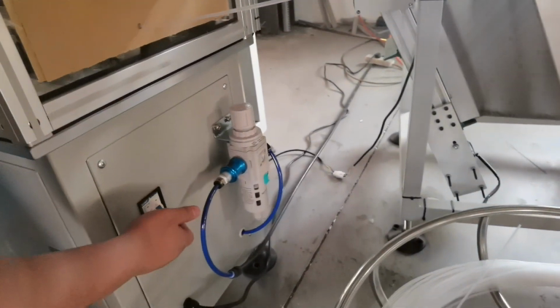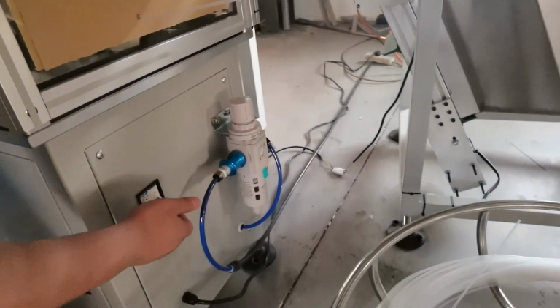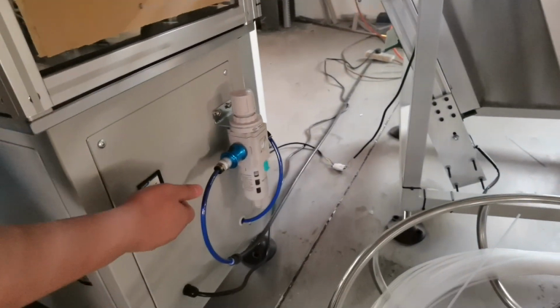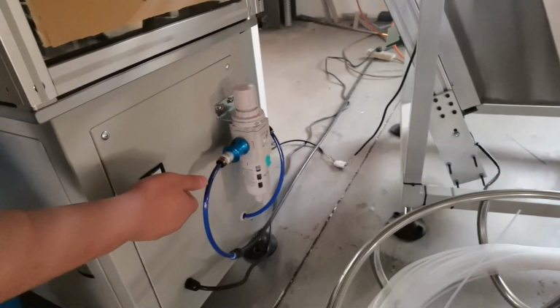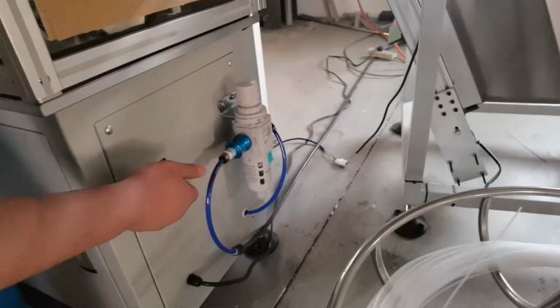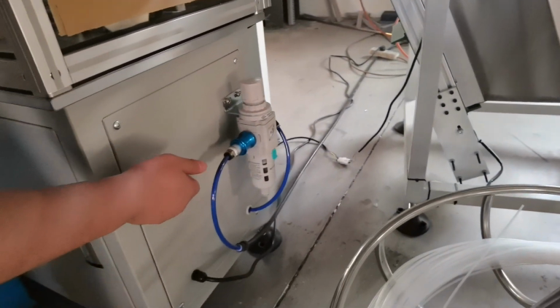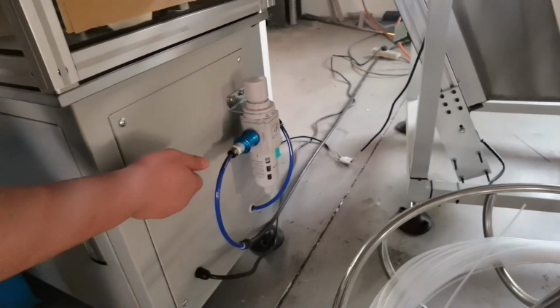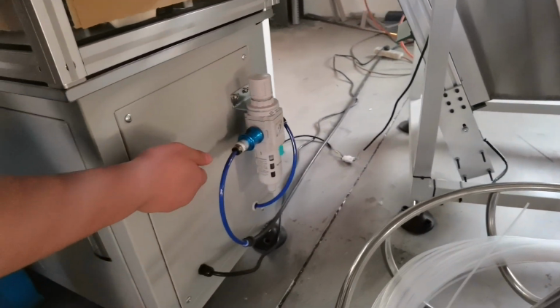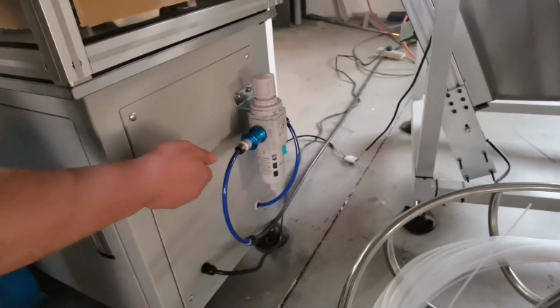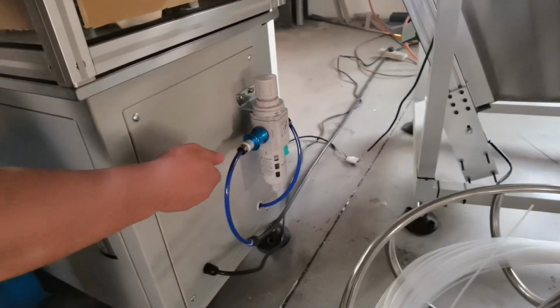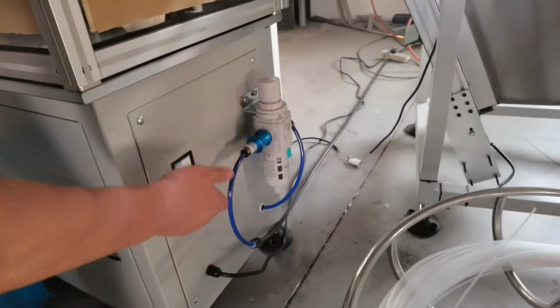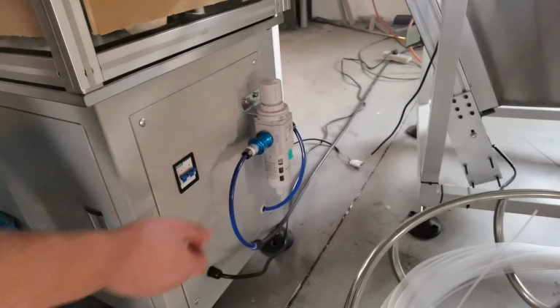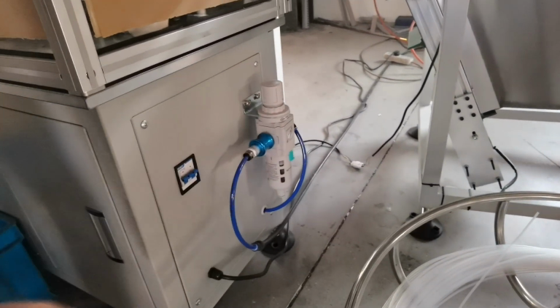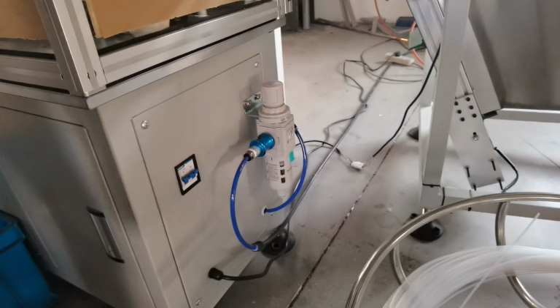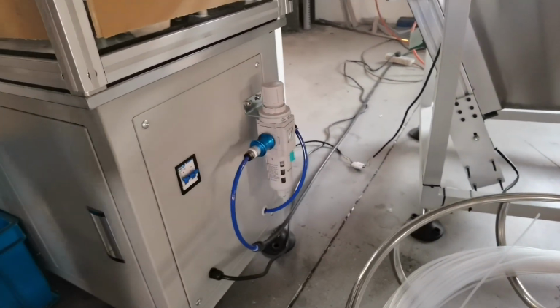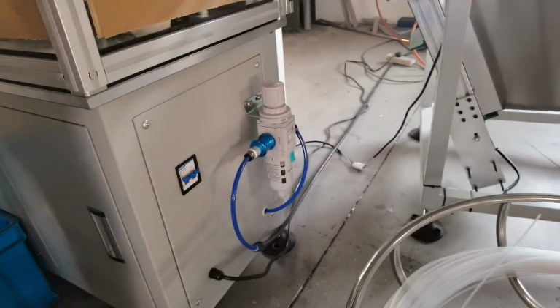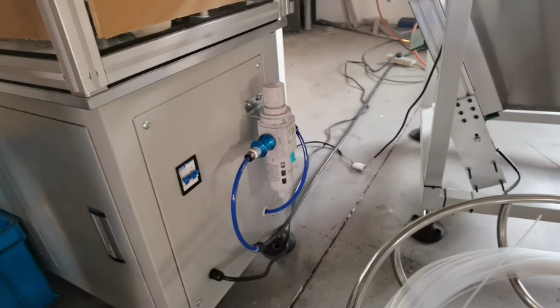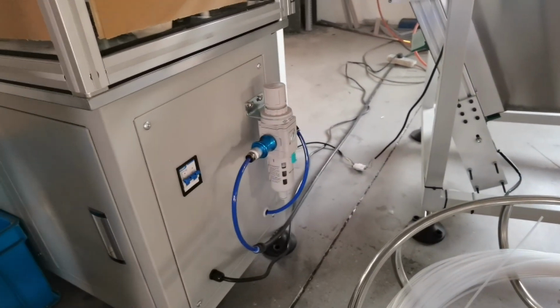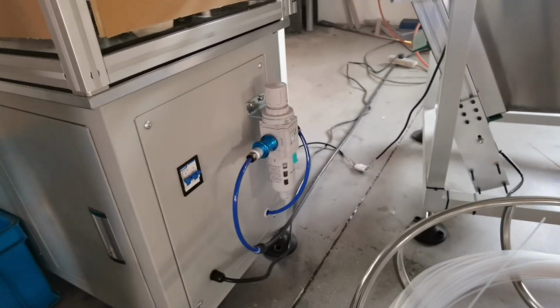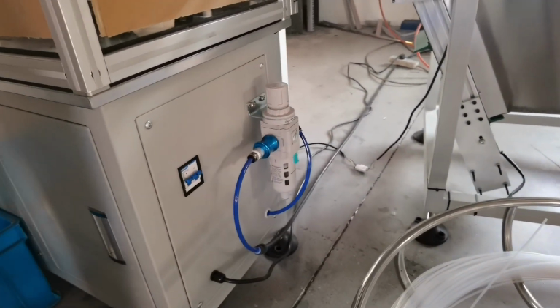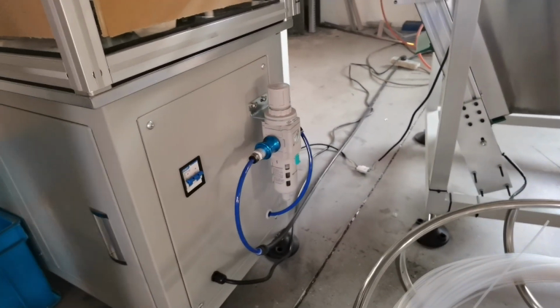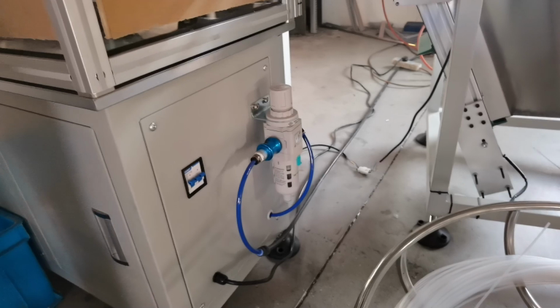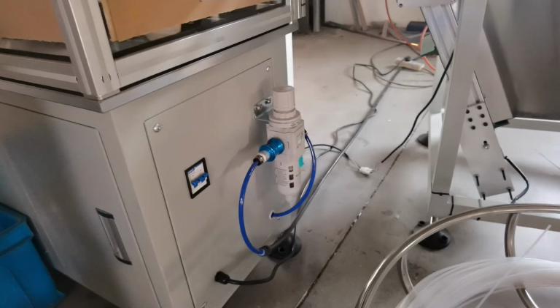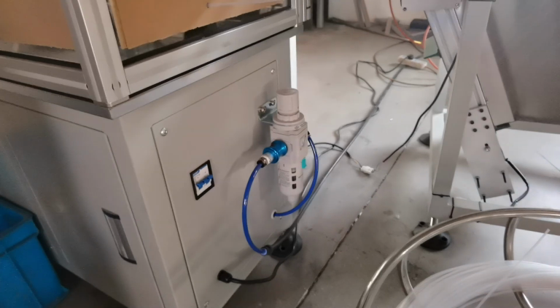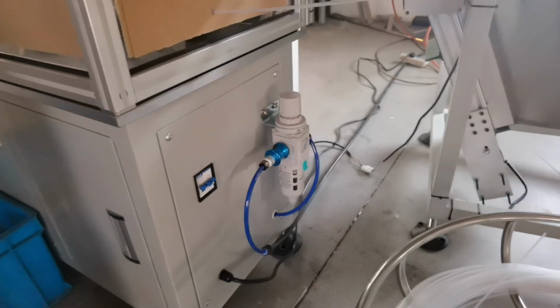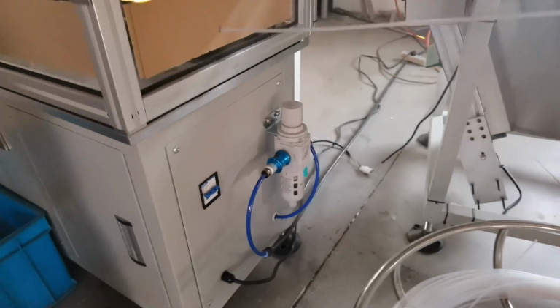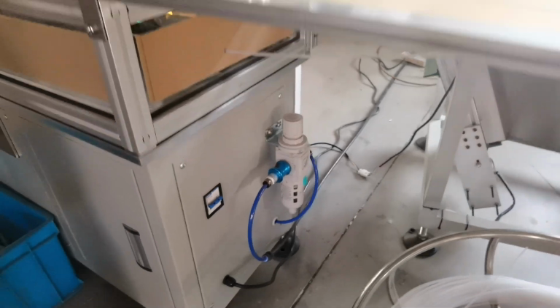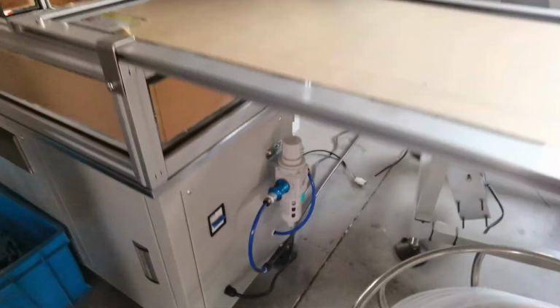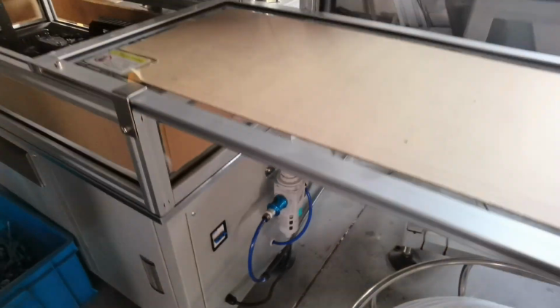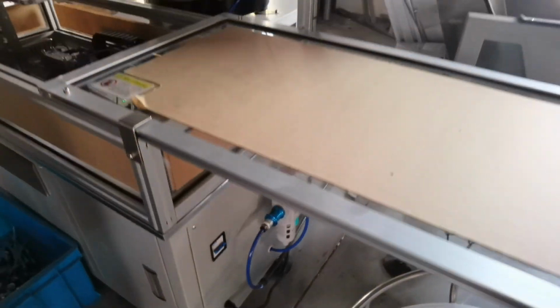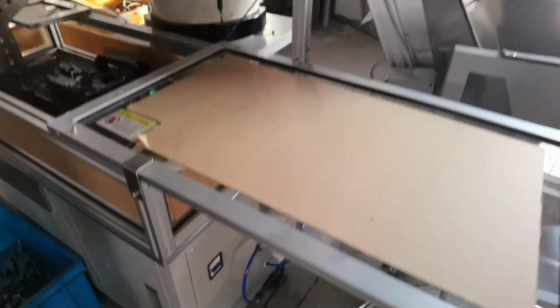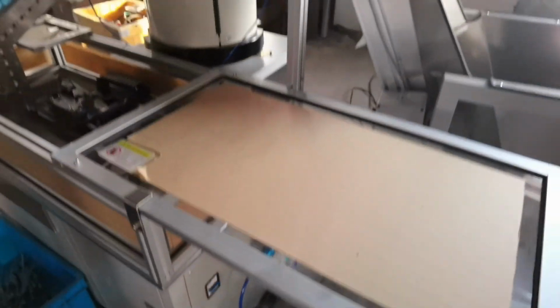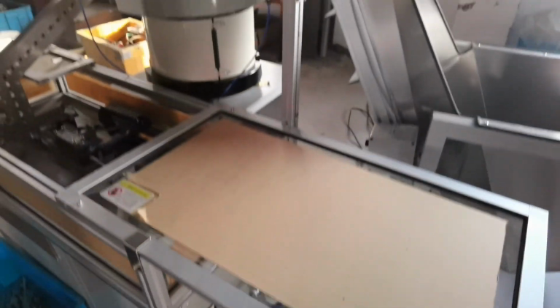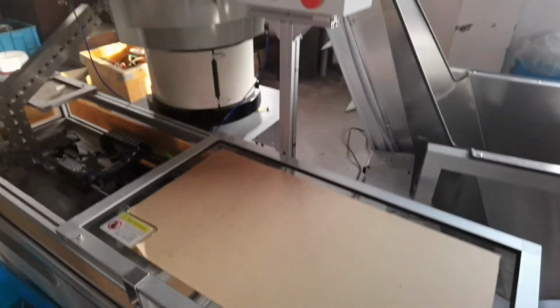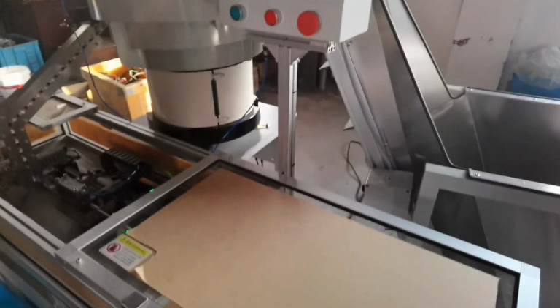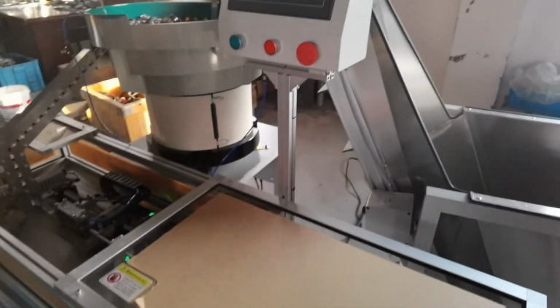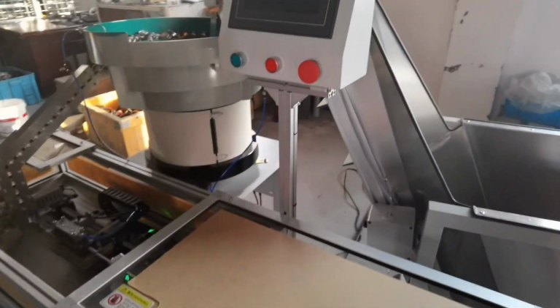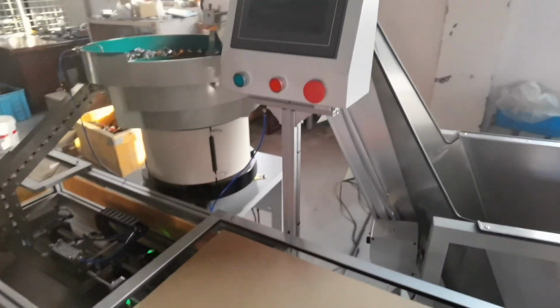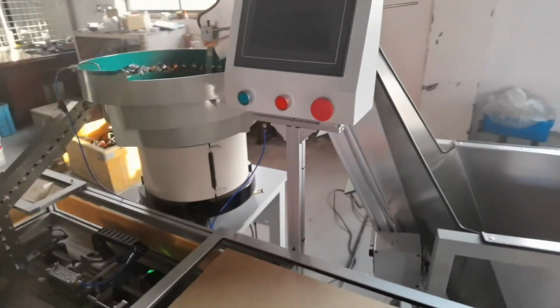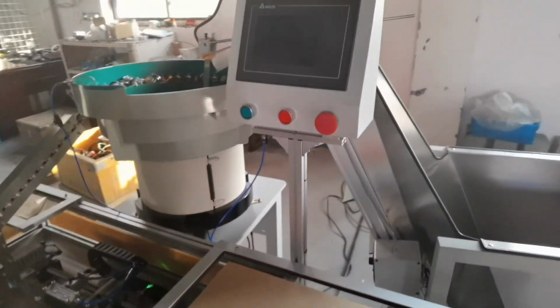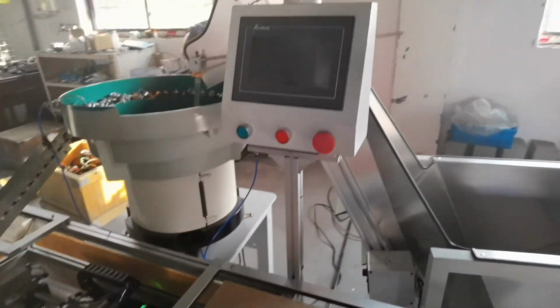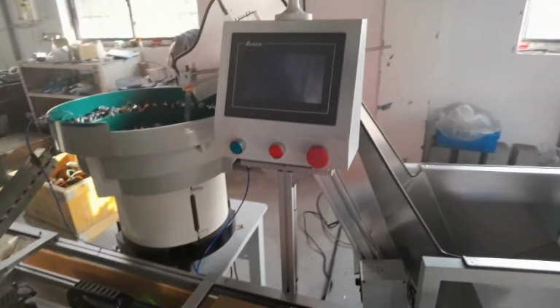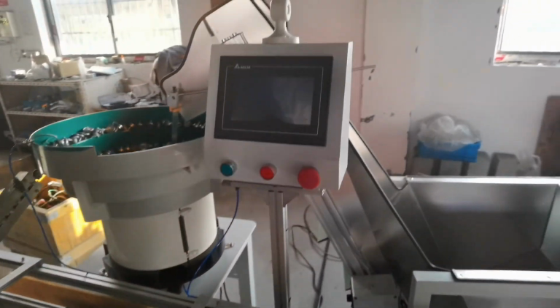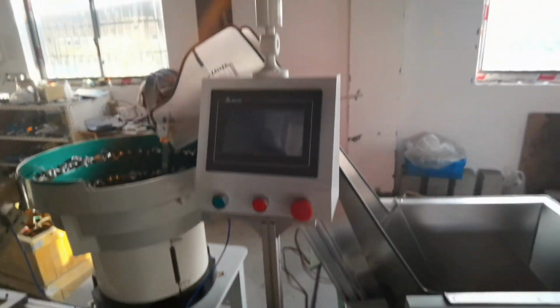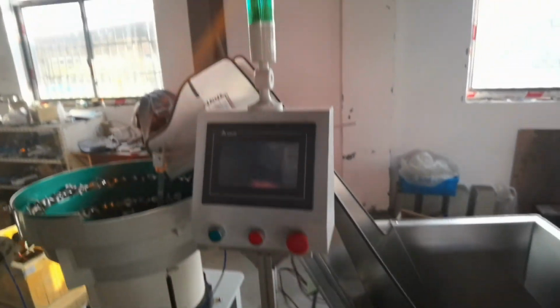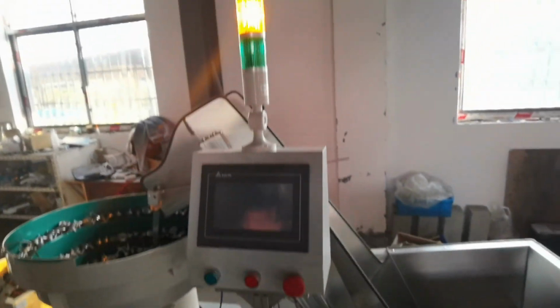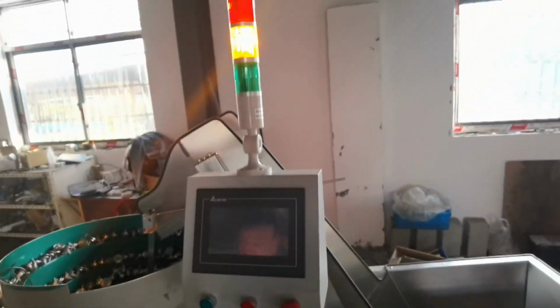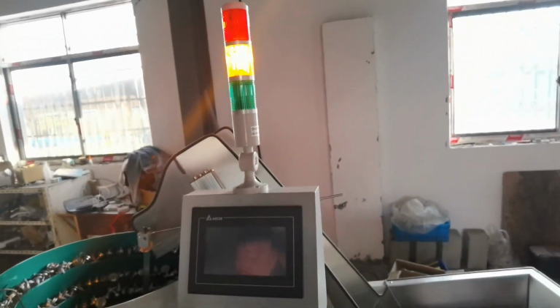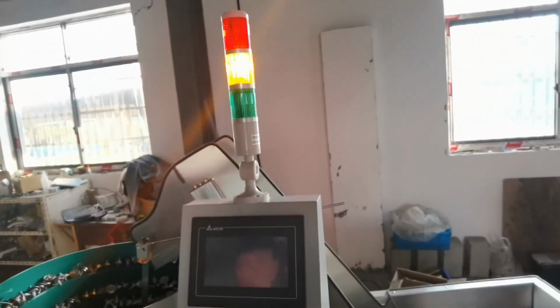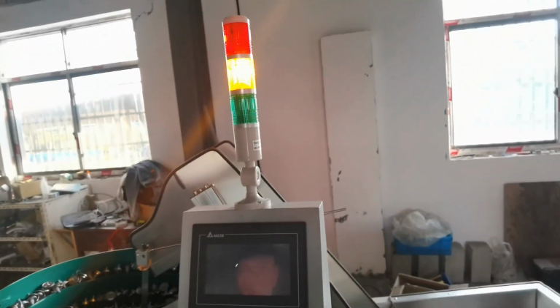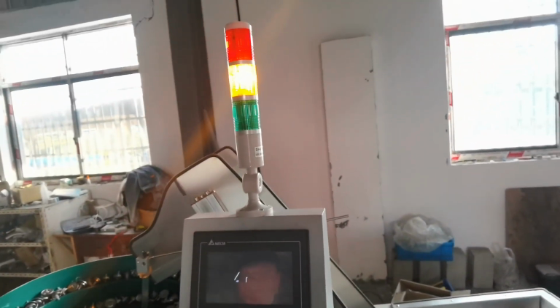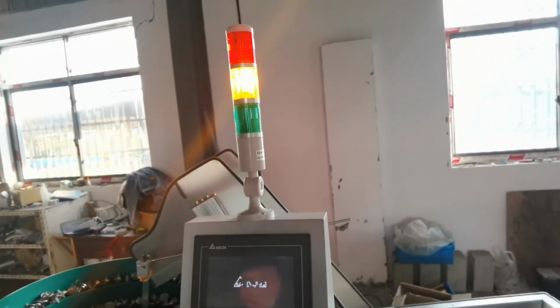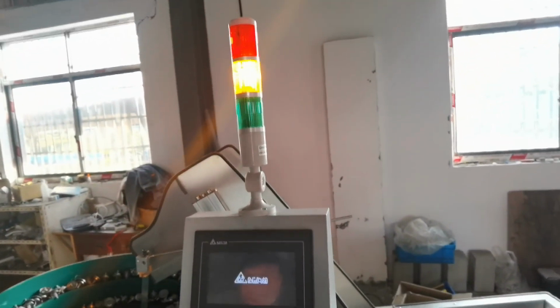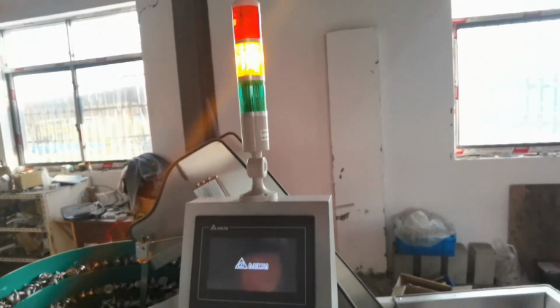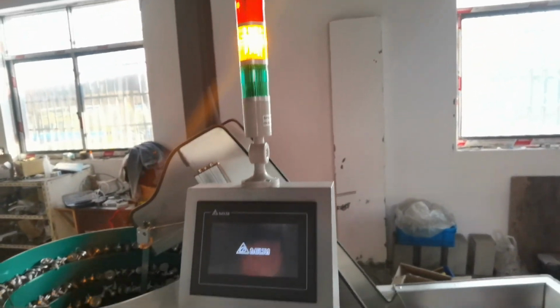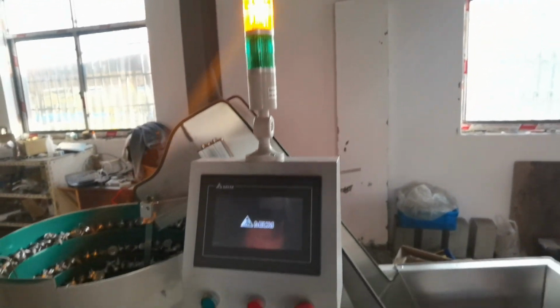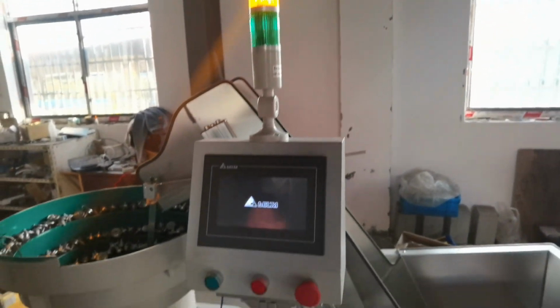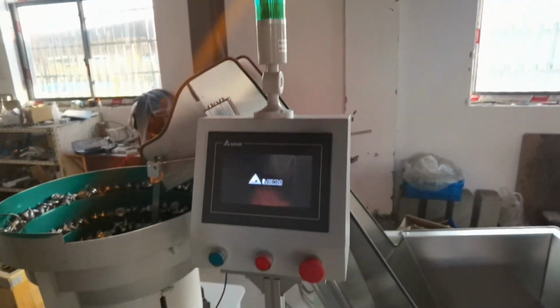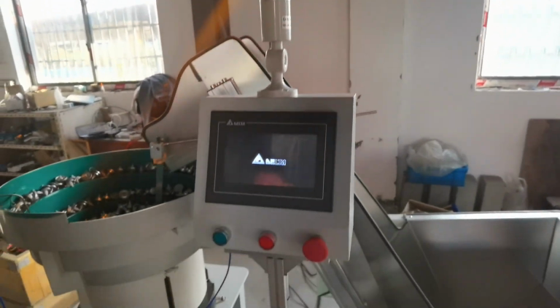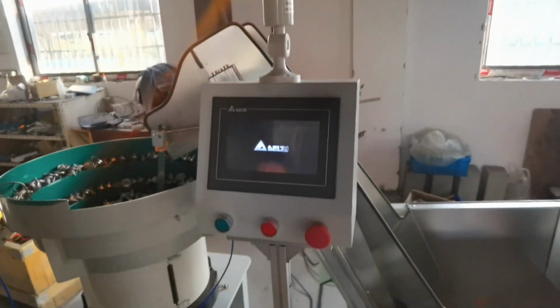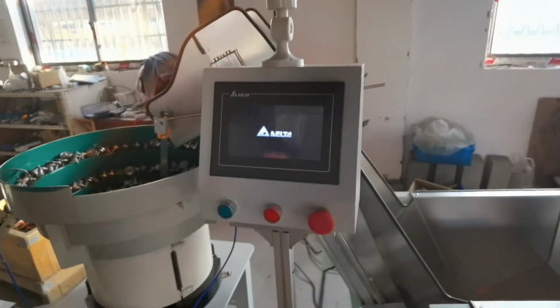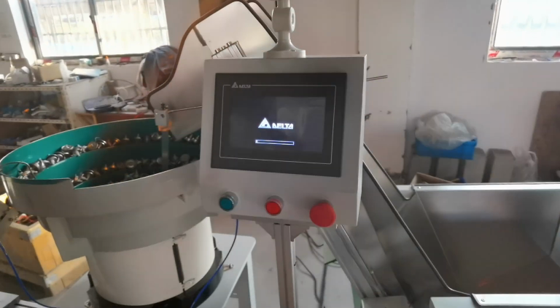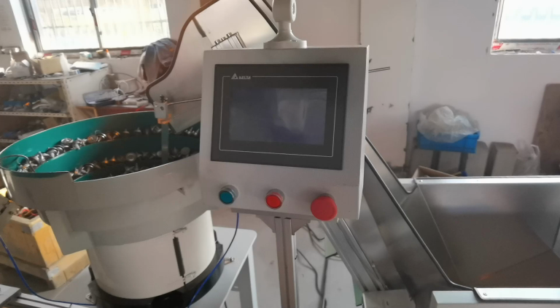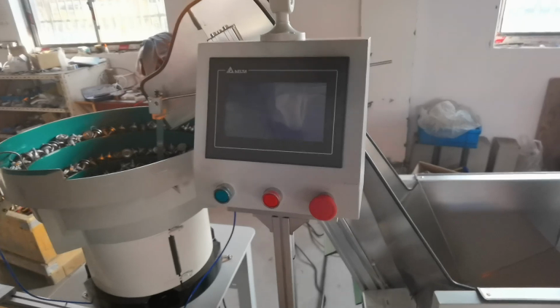First open the air supply, then the electric supply, and soon the machine will start.